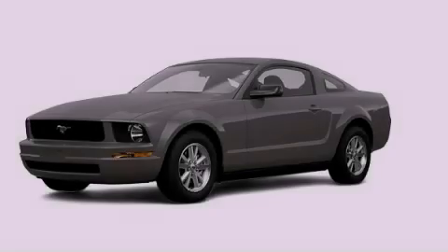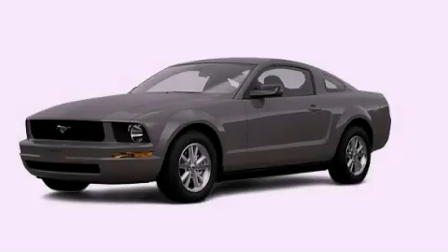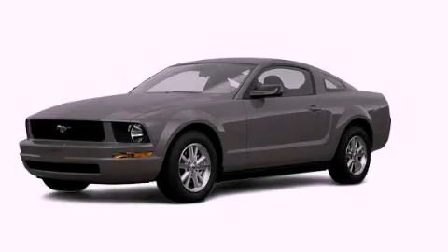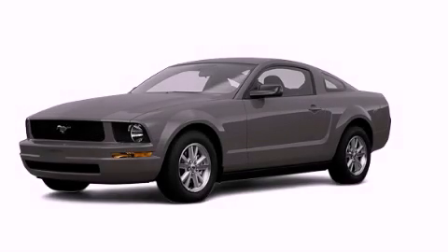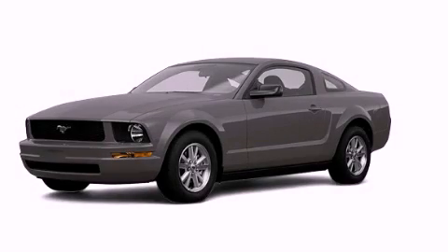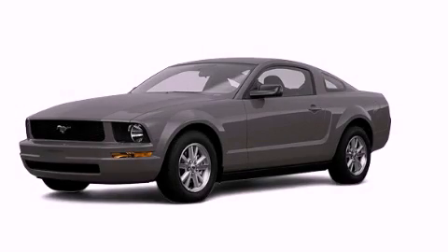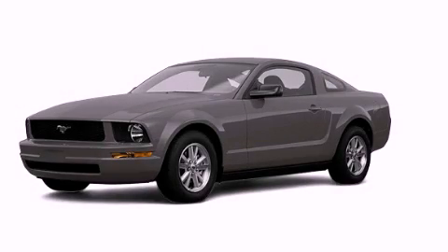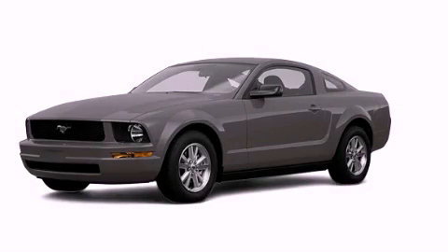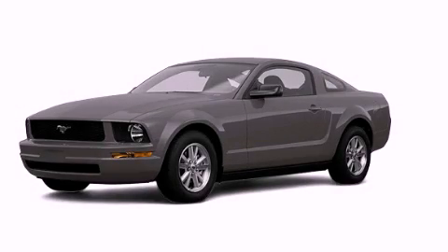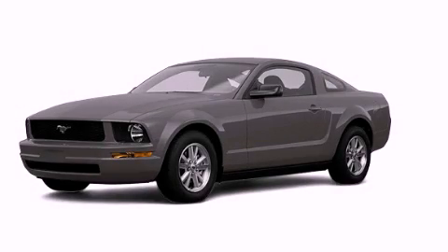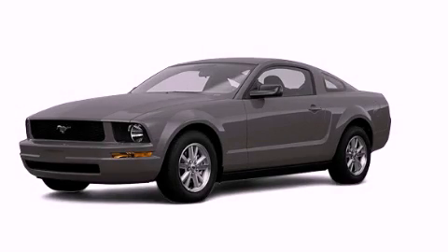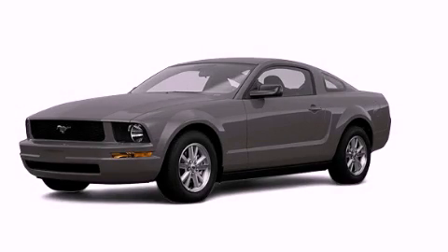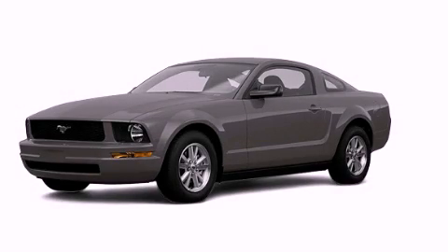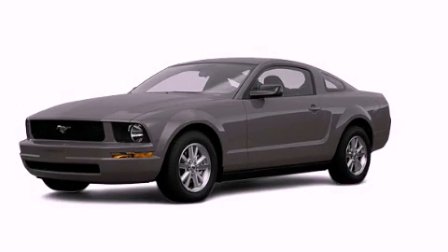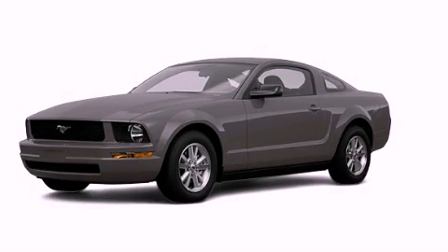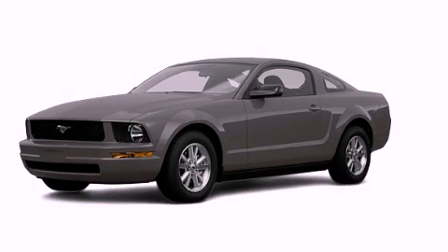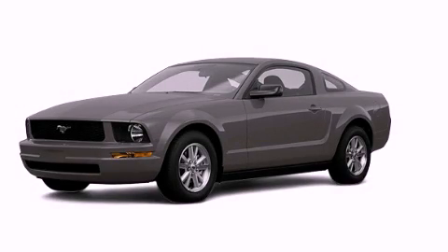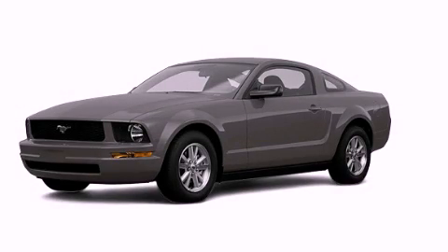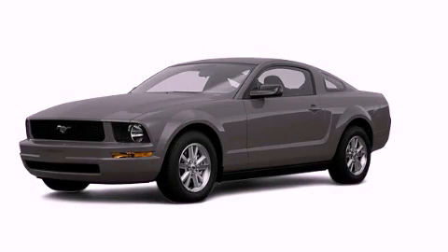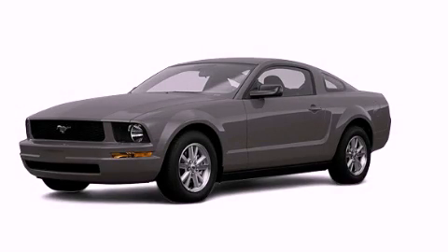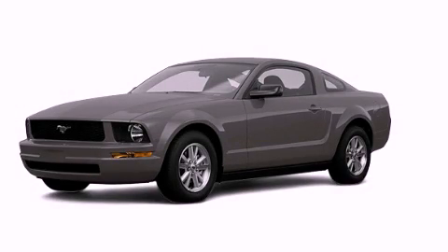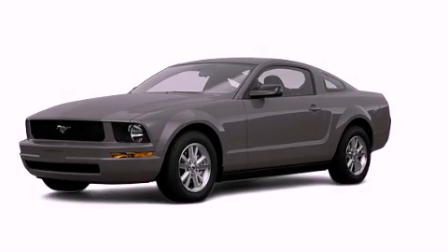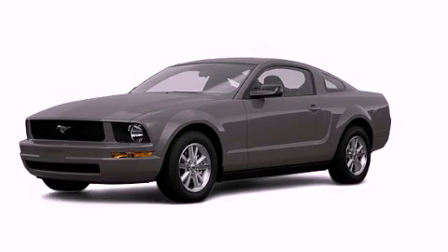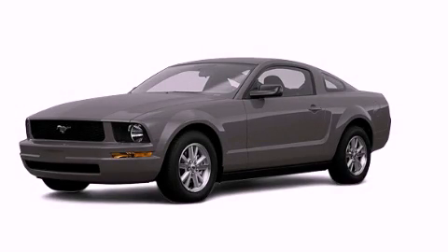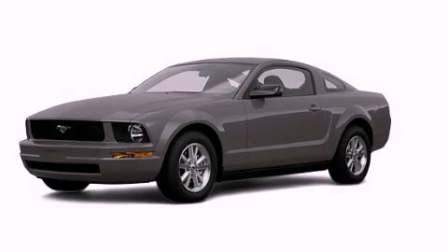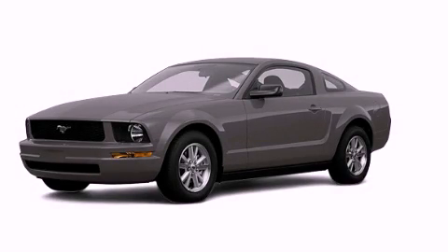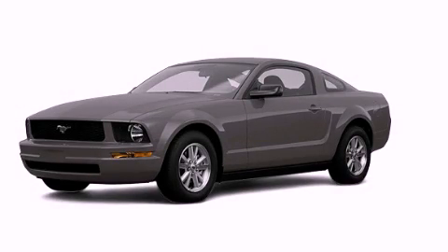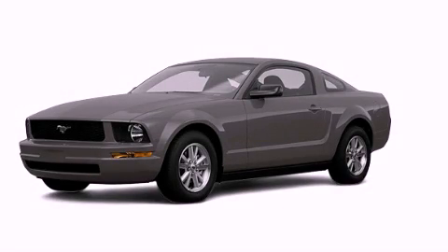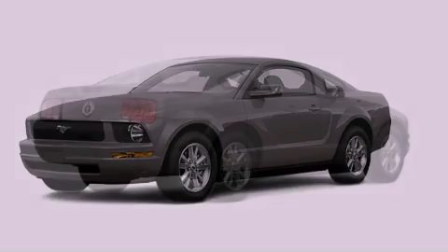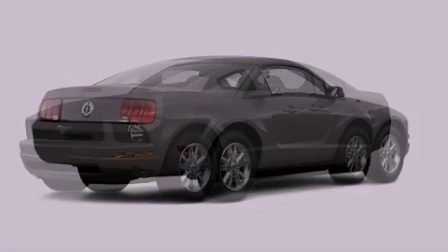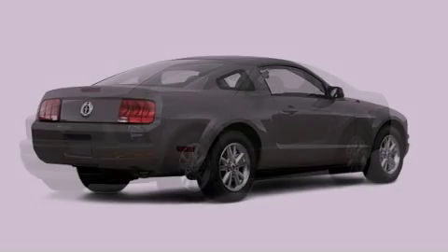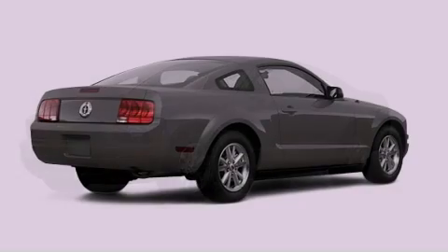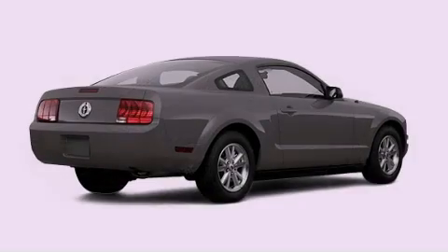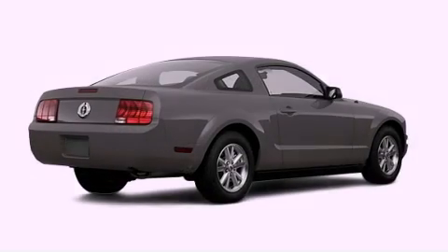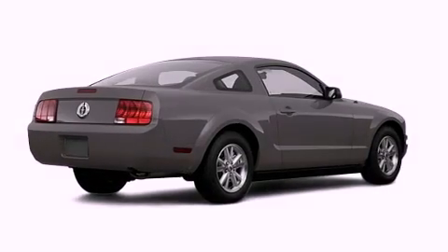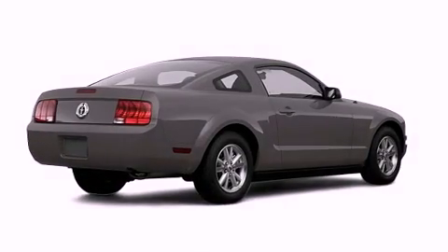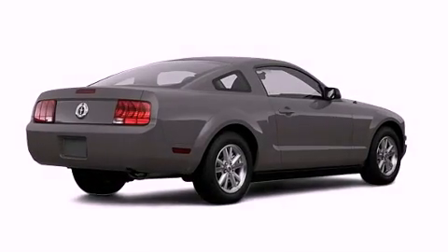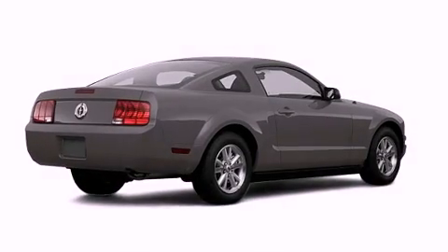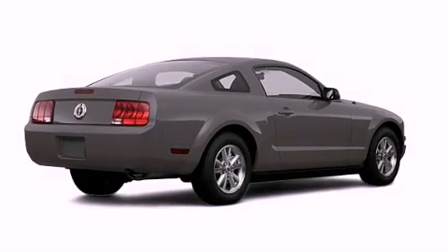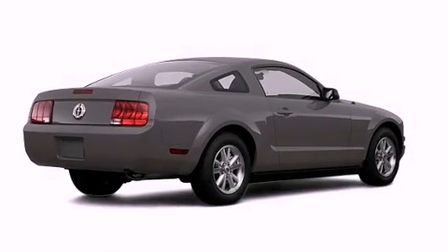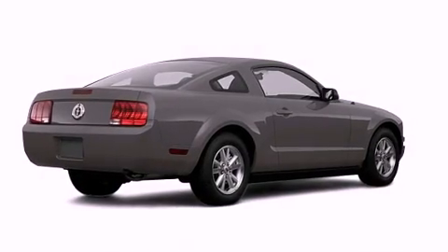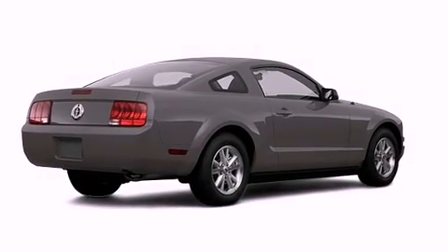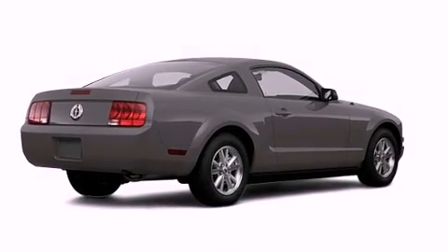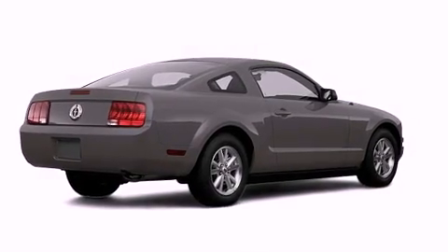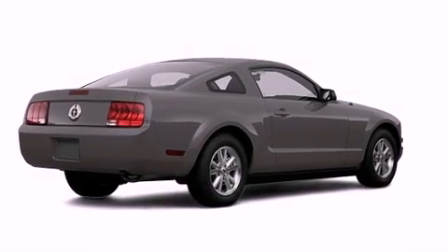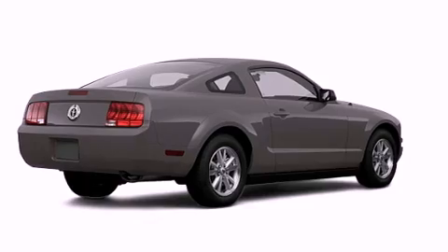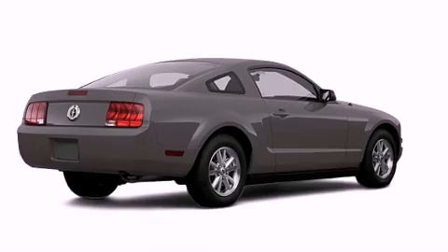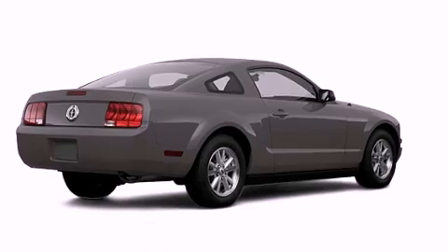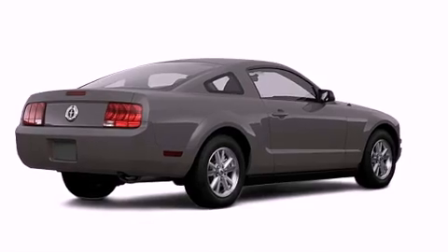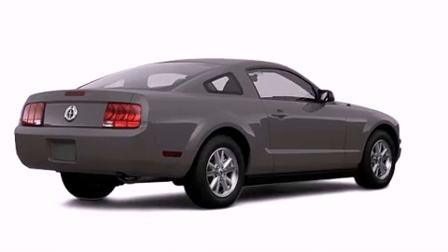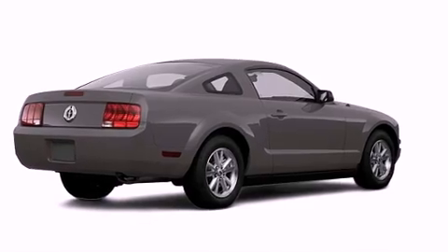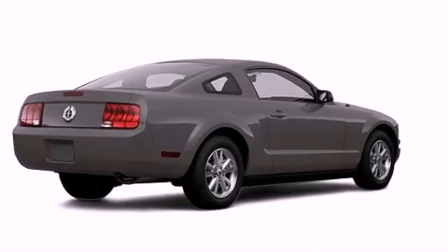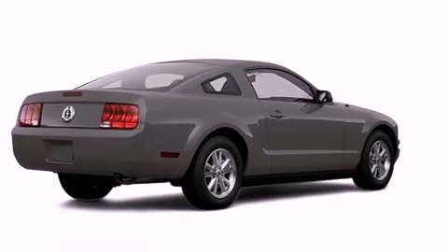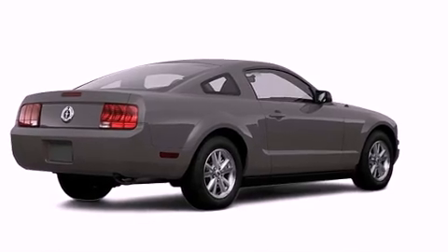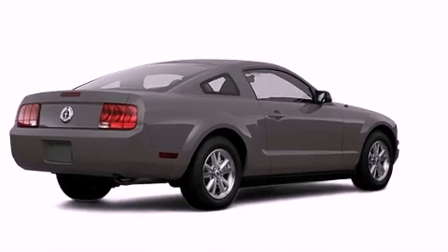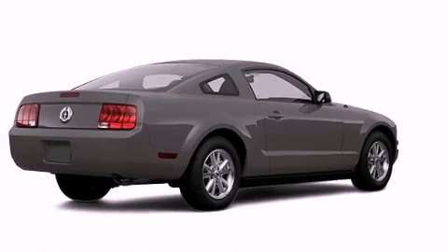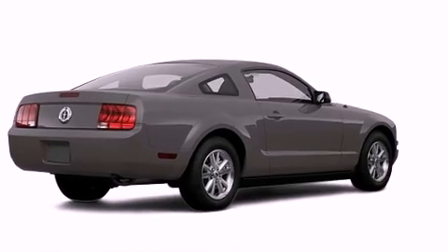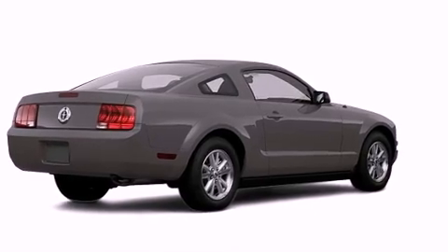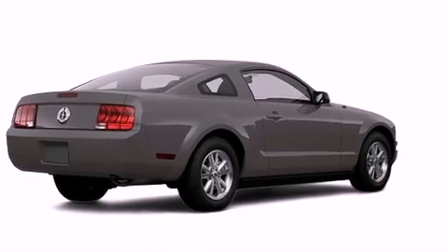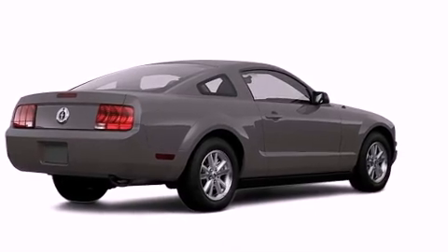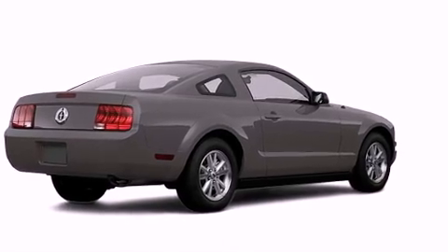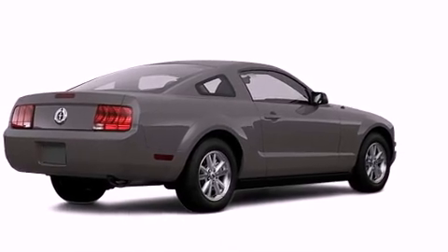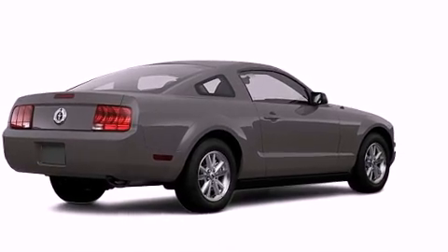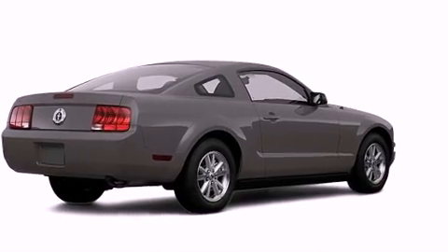This is a 2008 Ford Mustang designed to turn heads. All of the following features are included.